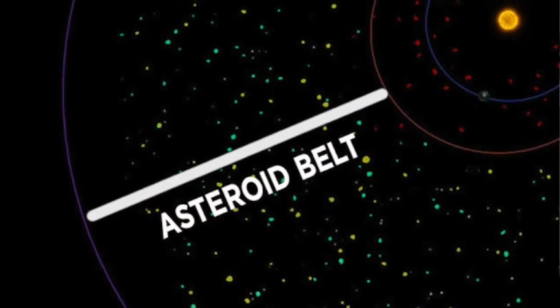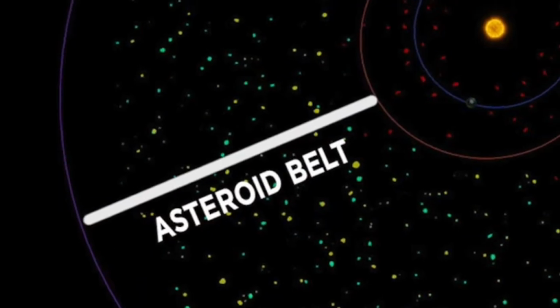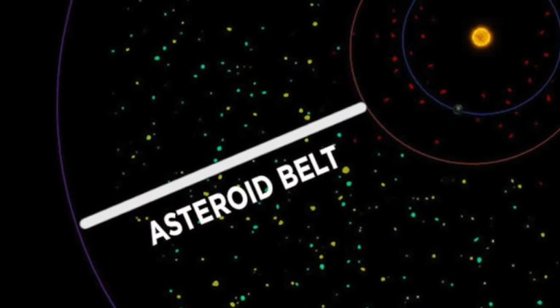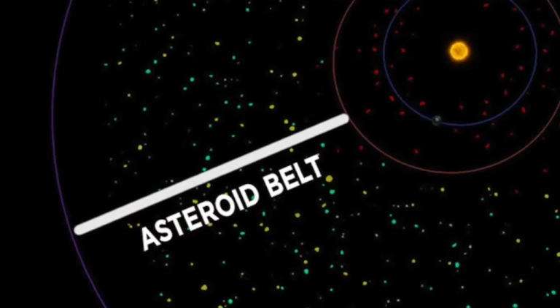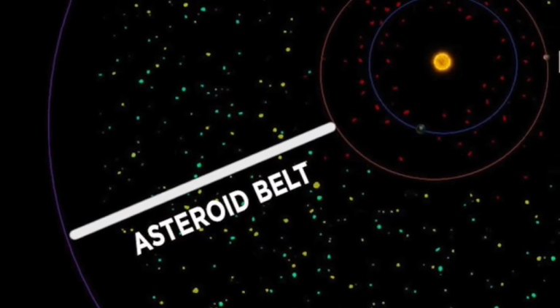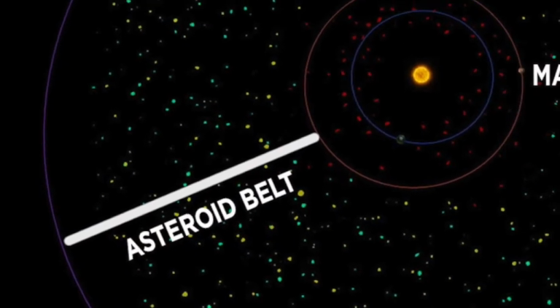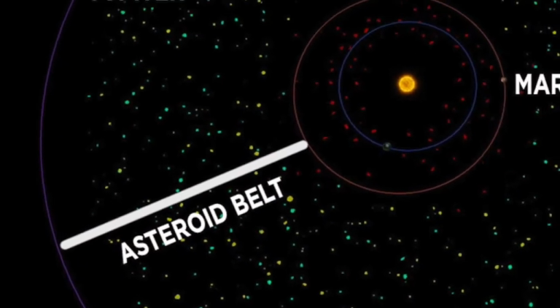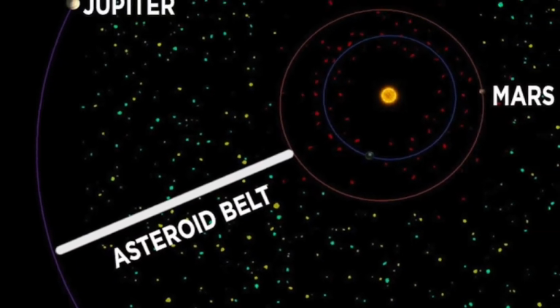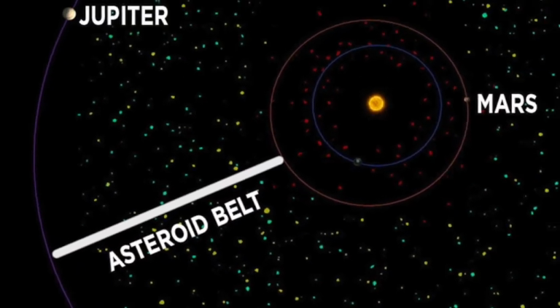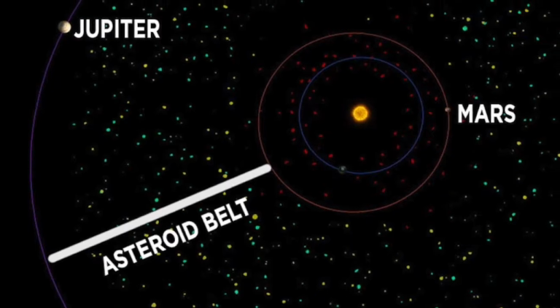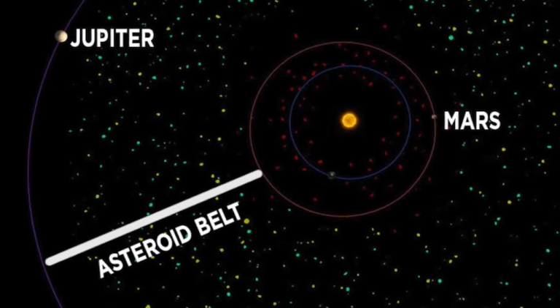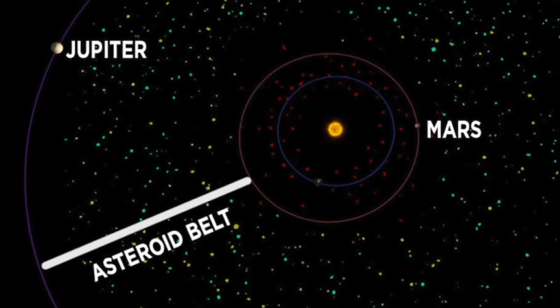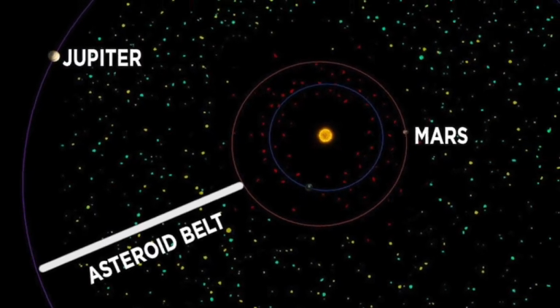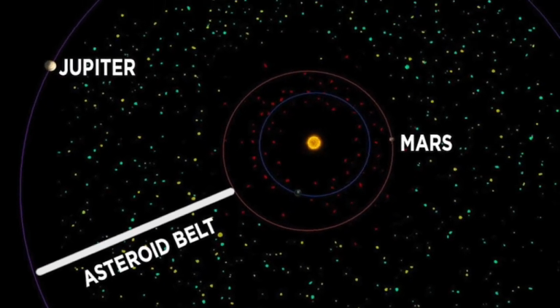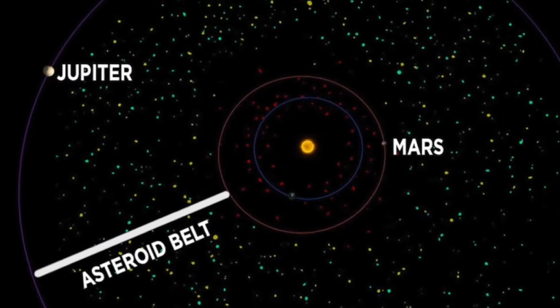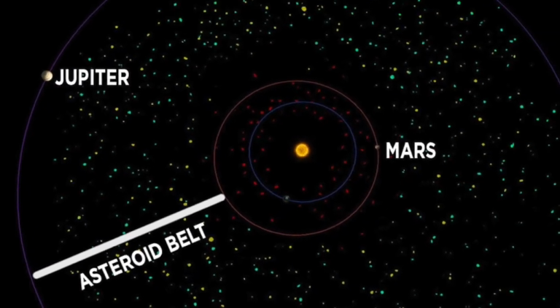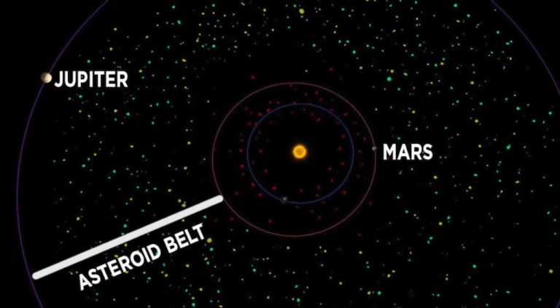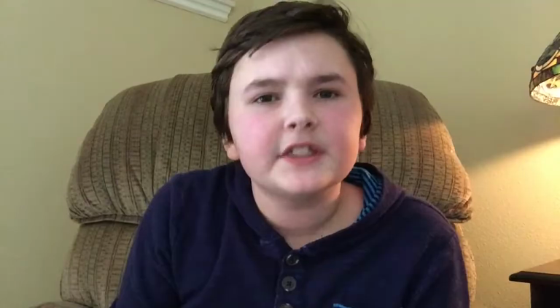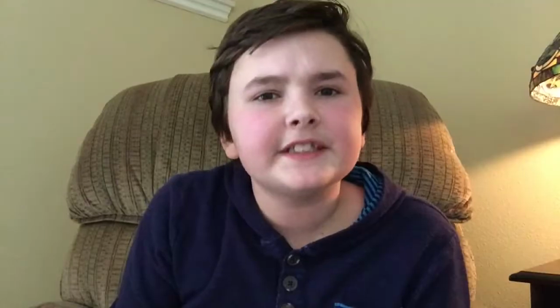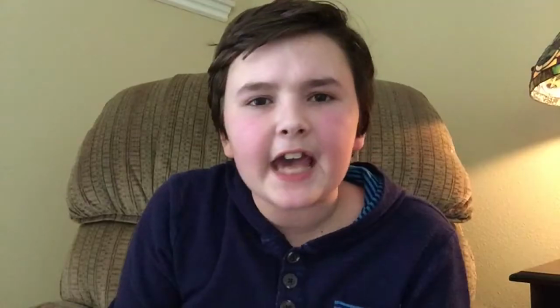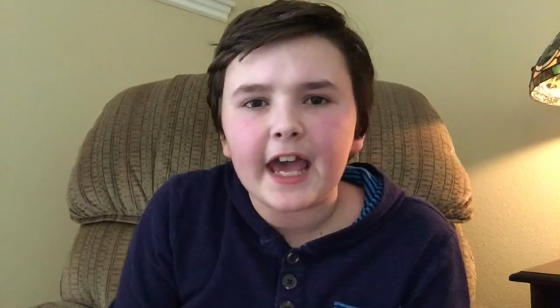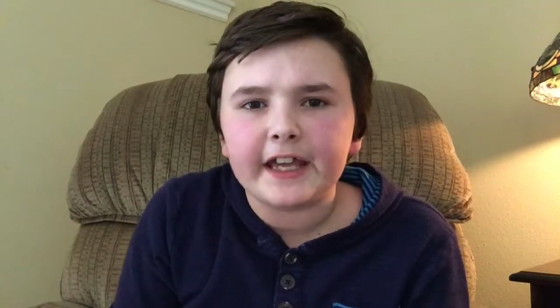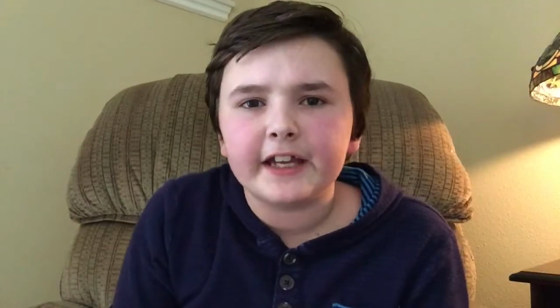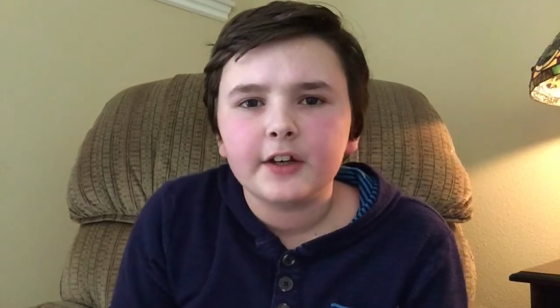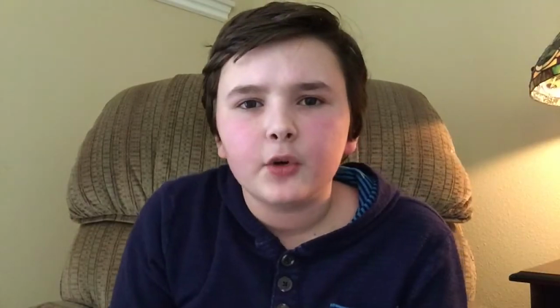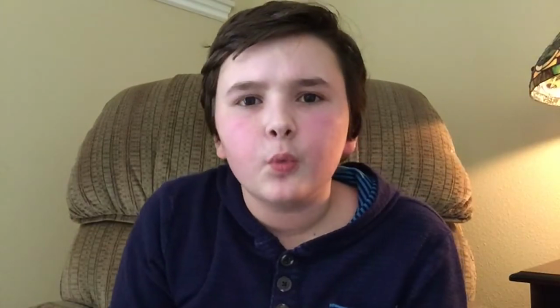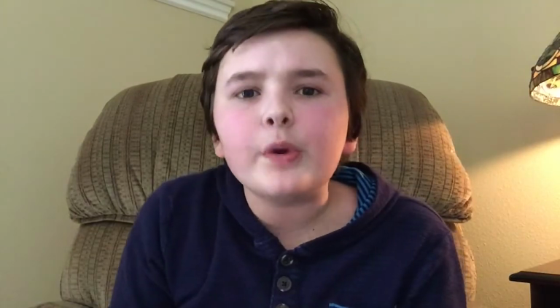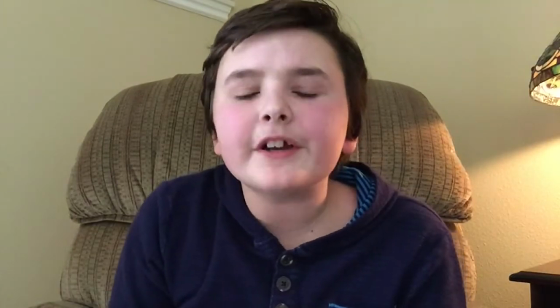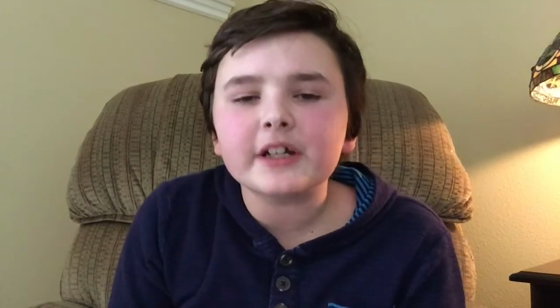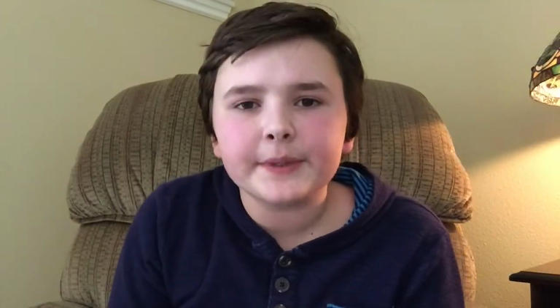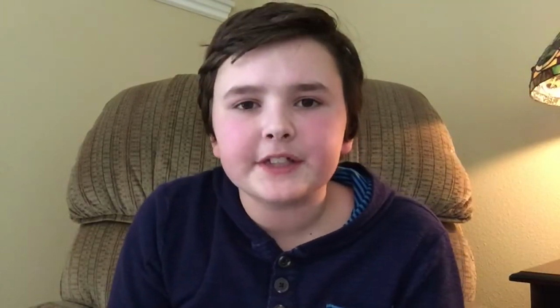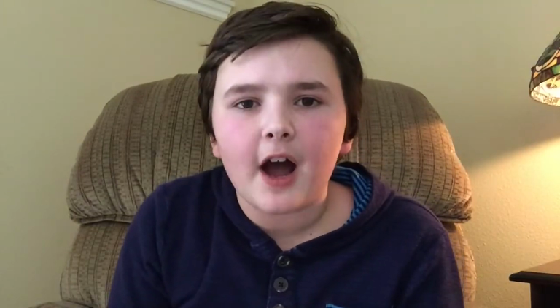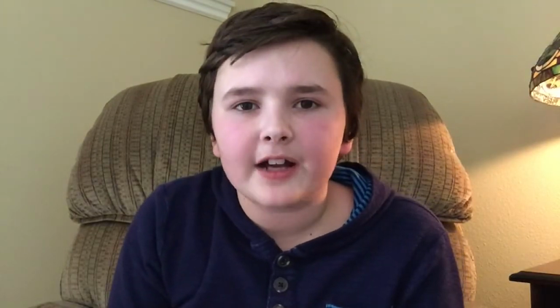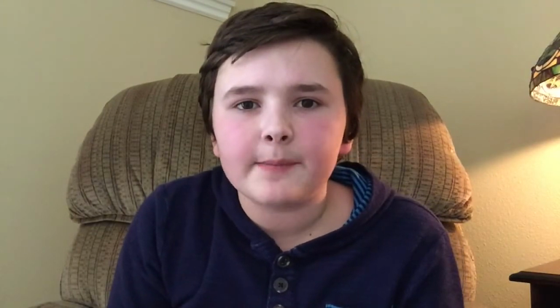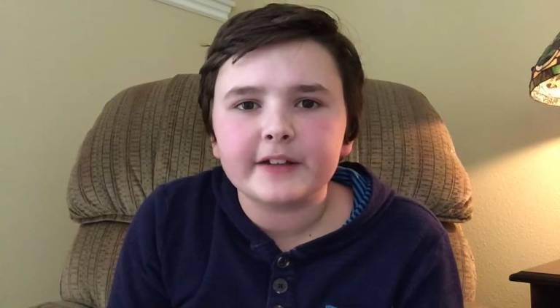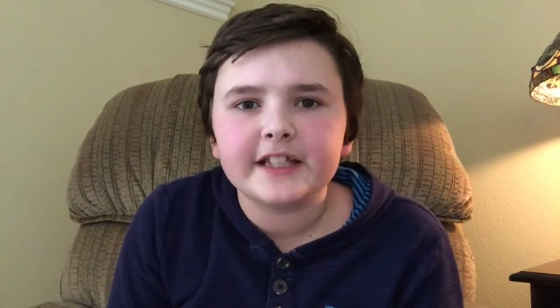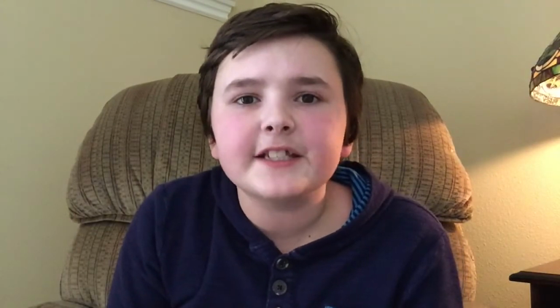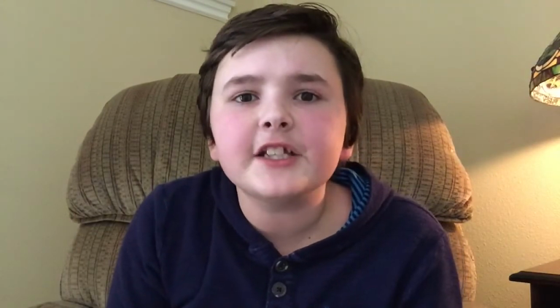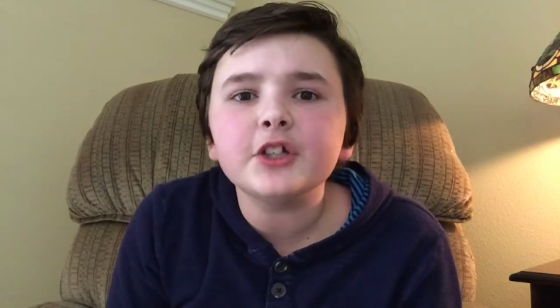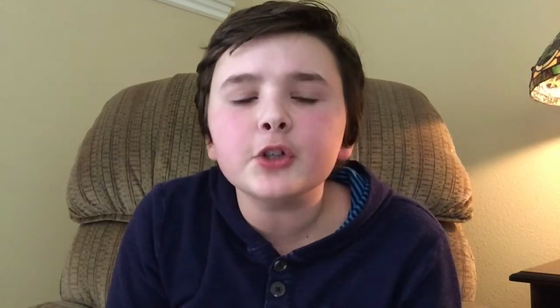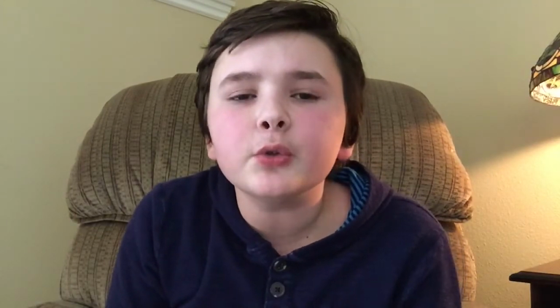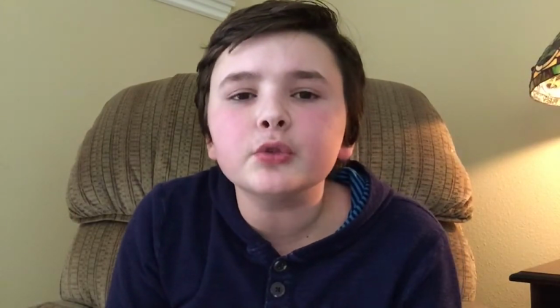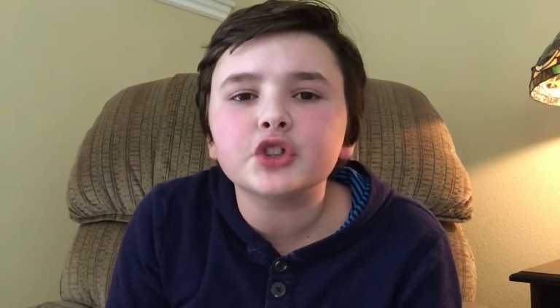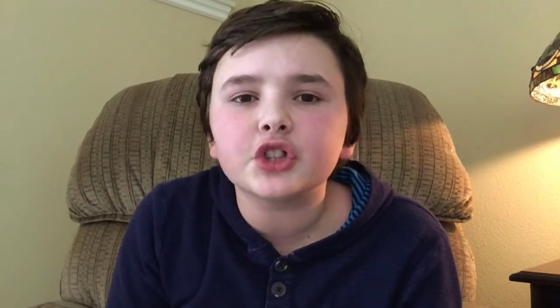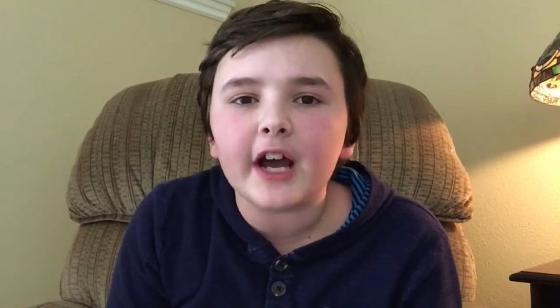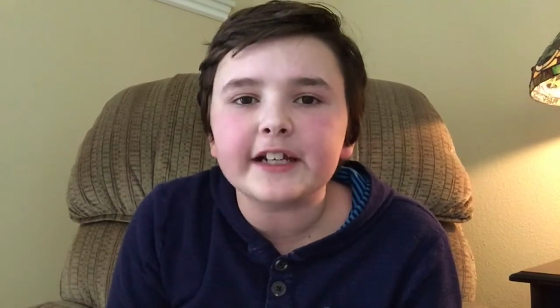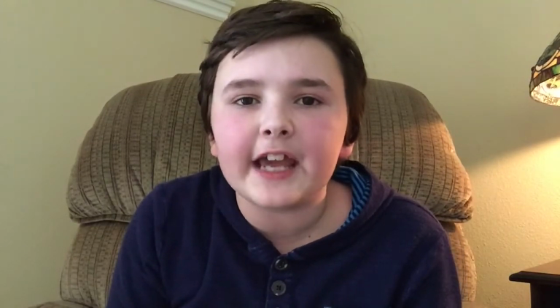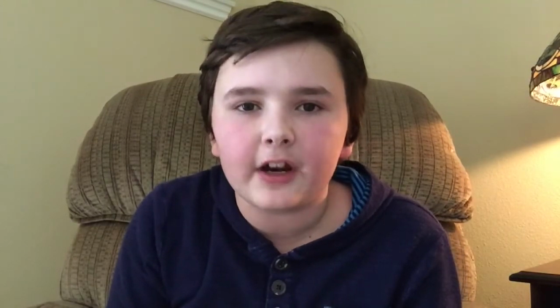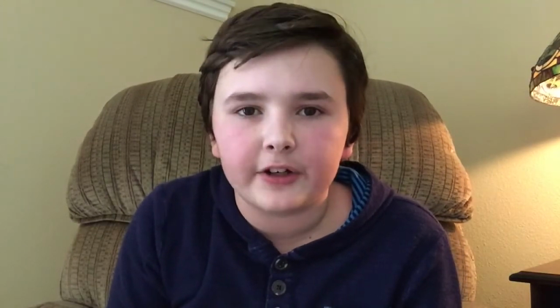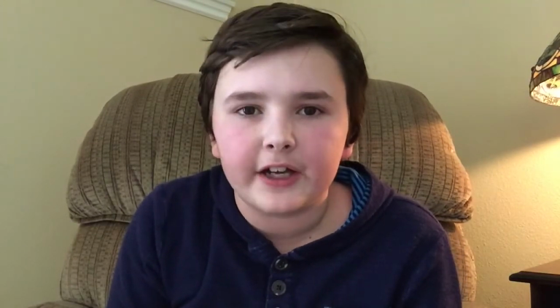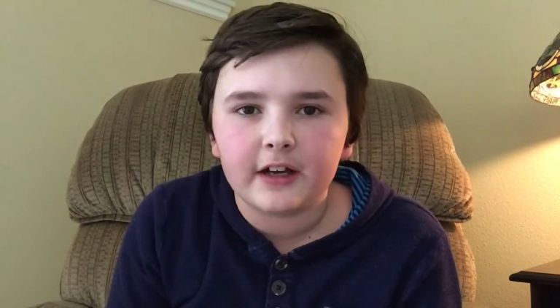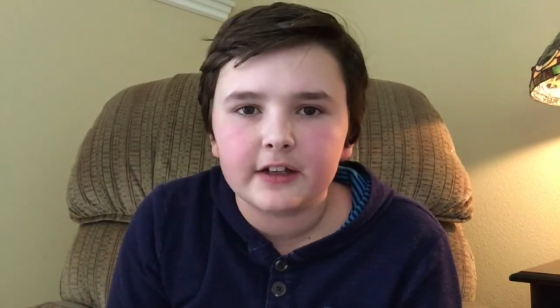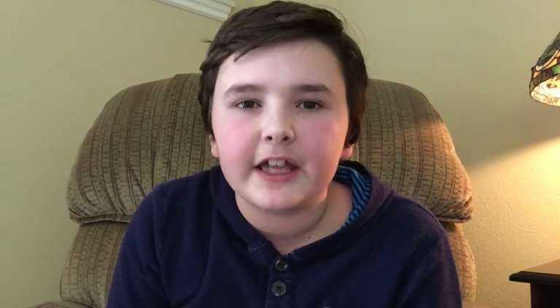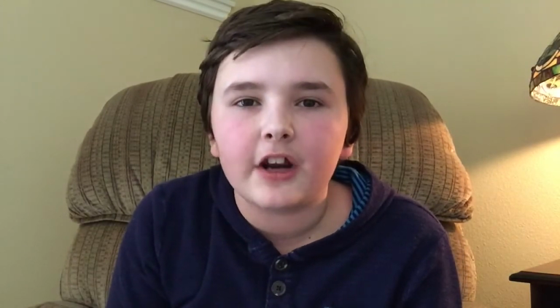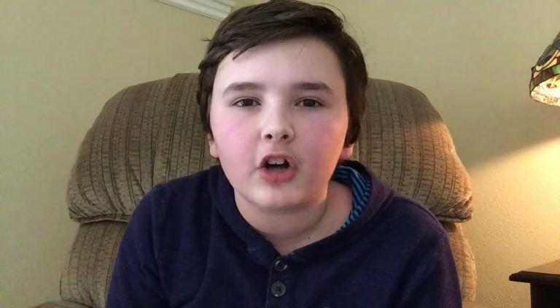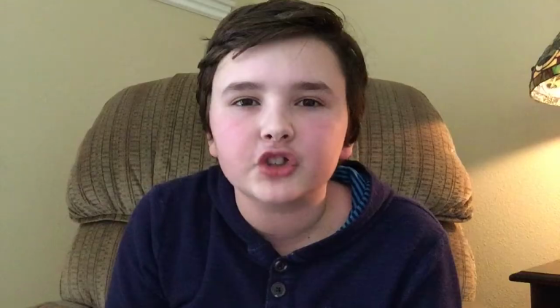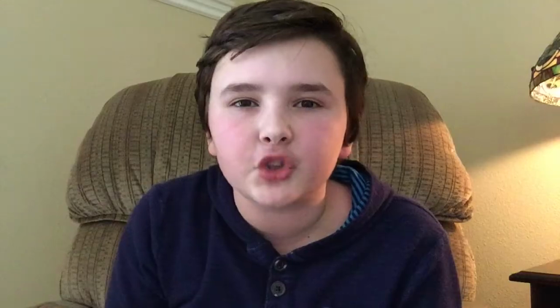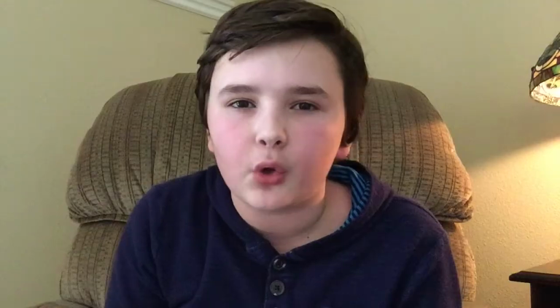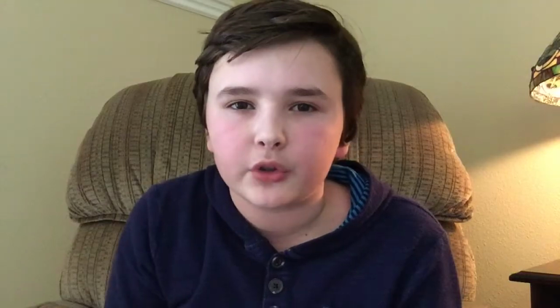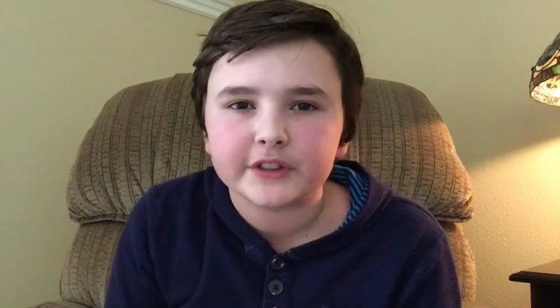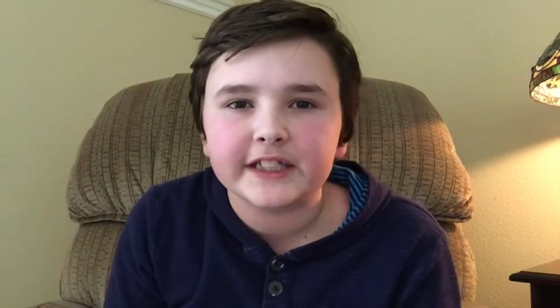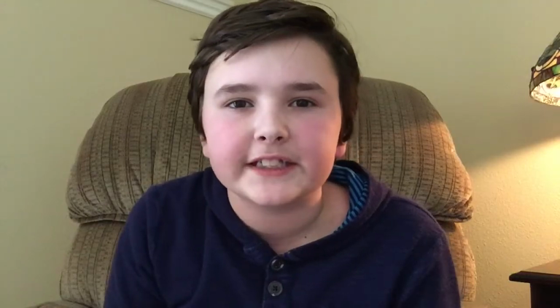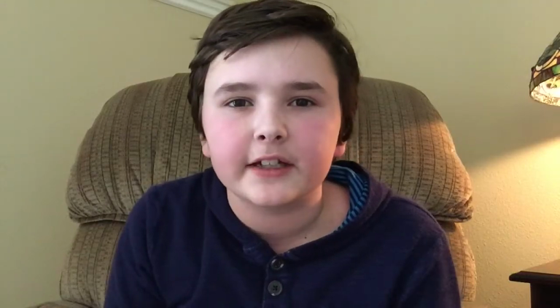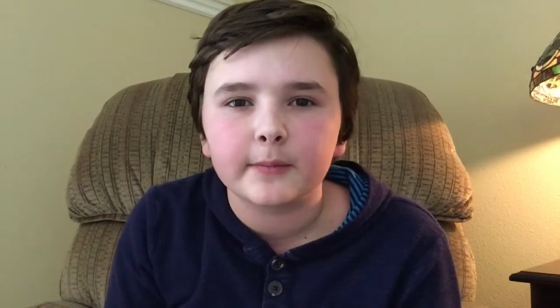This place is called the Asteroid Belt, and it is between Jupiter and Mars, right here. Today we're gonna be talking about this huge, giant area in our solar system.